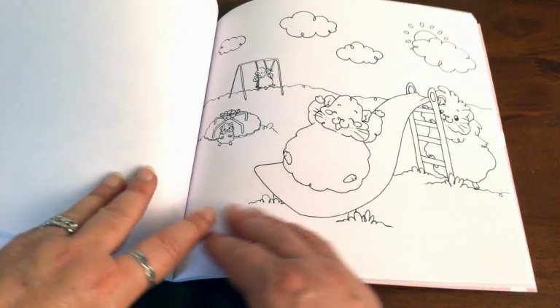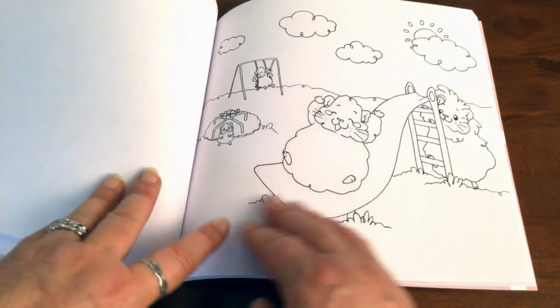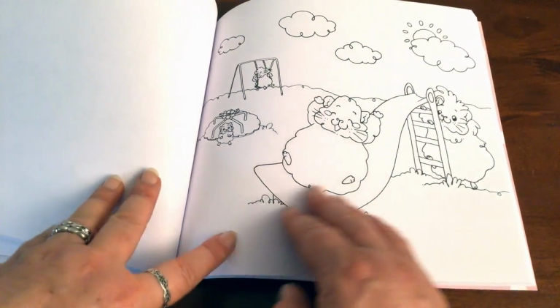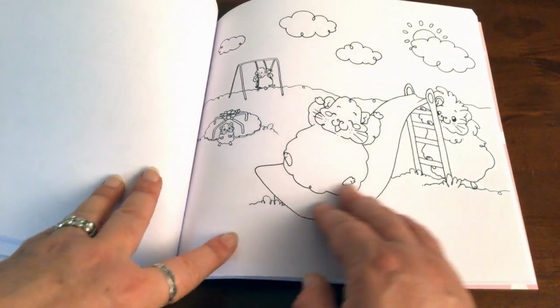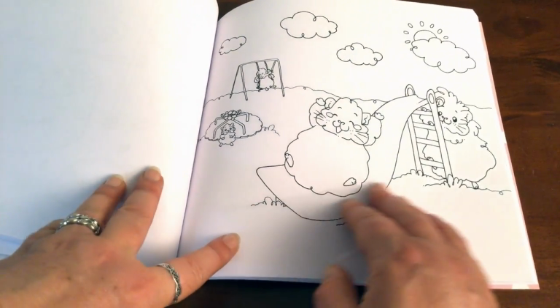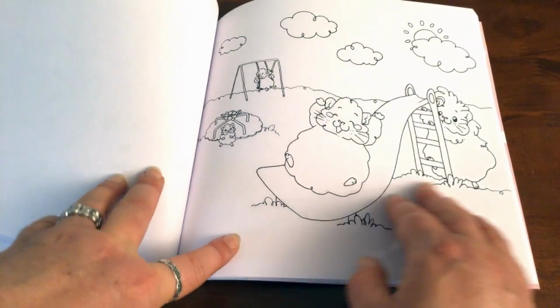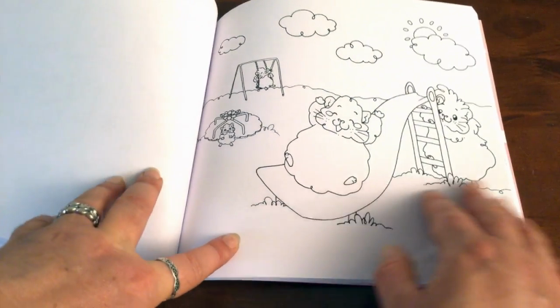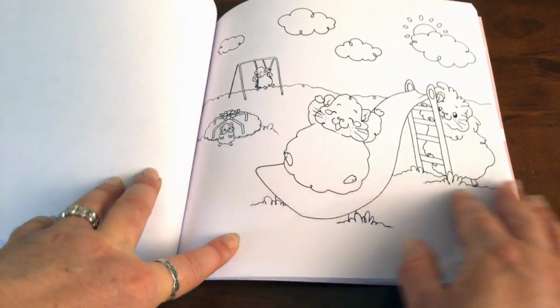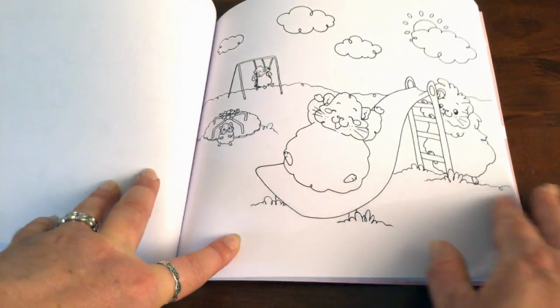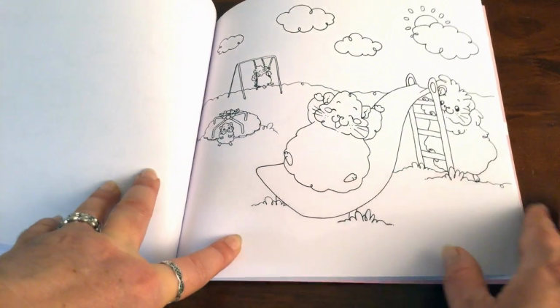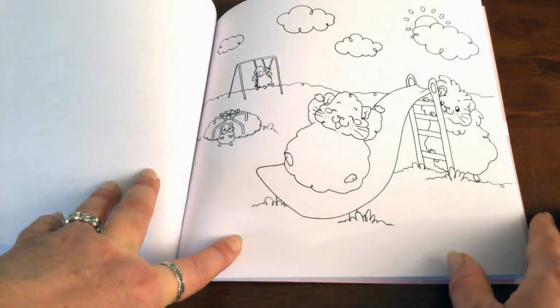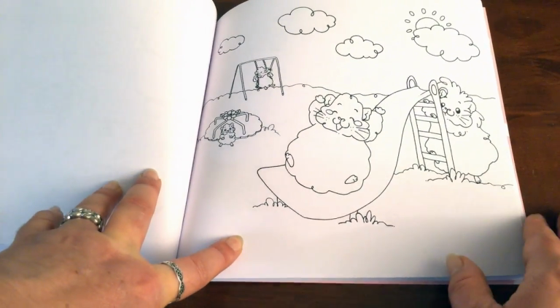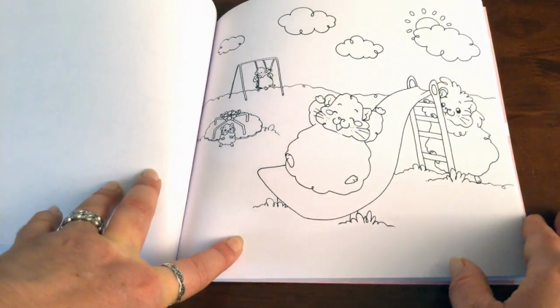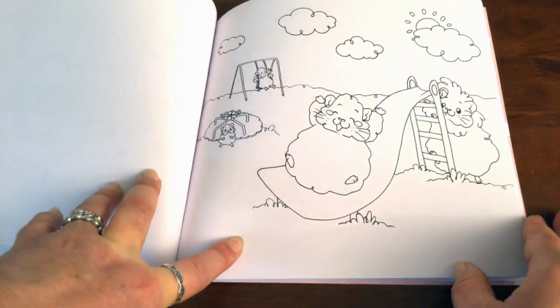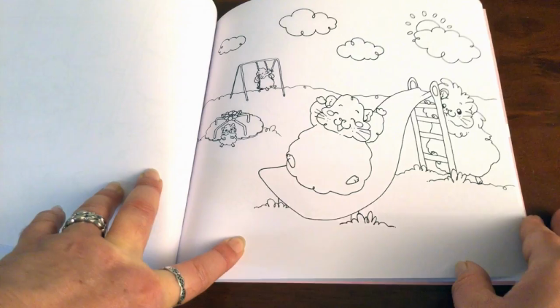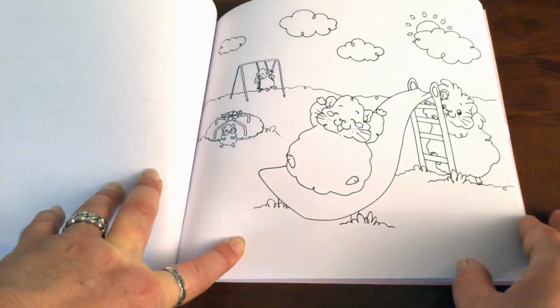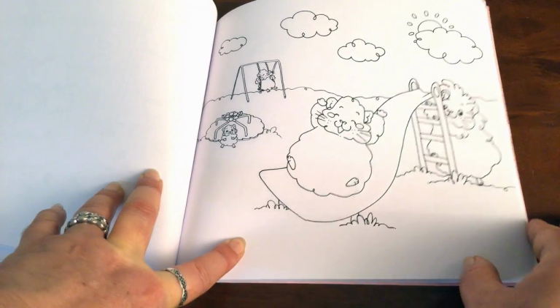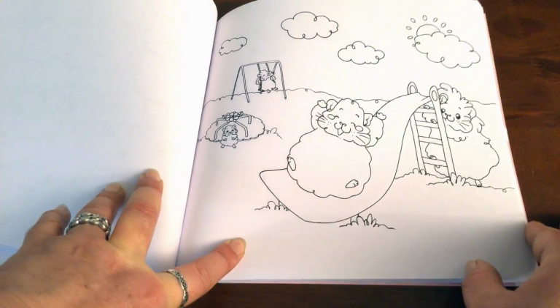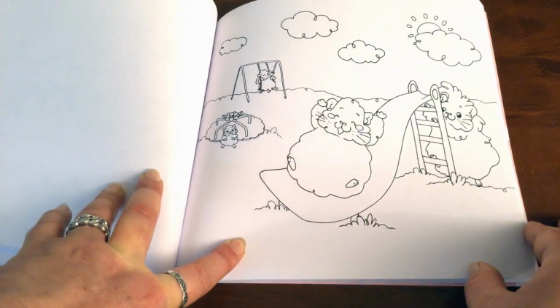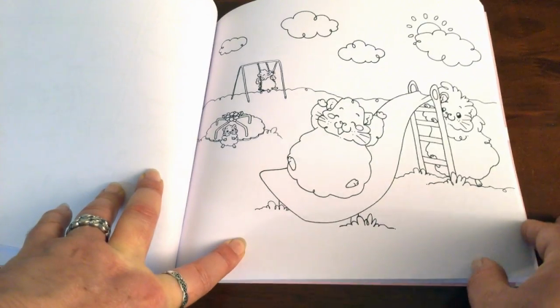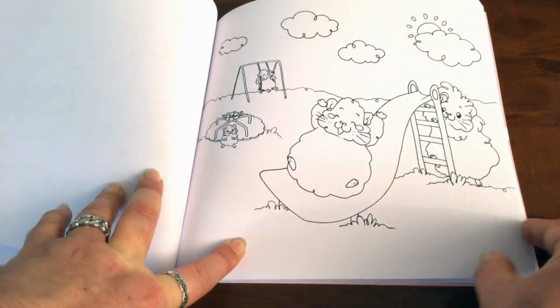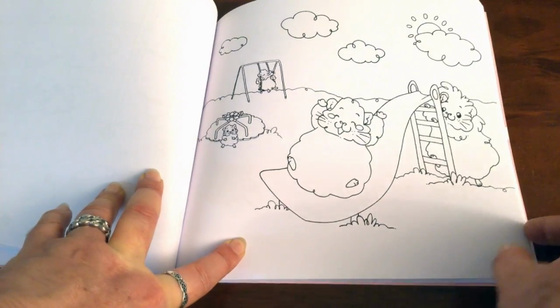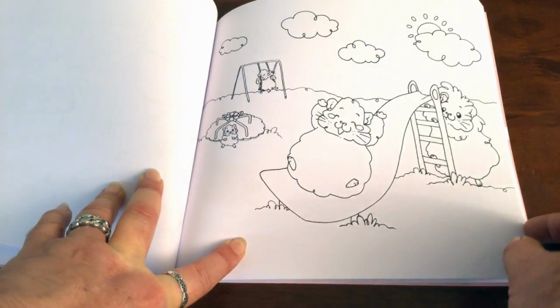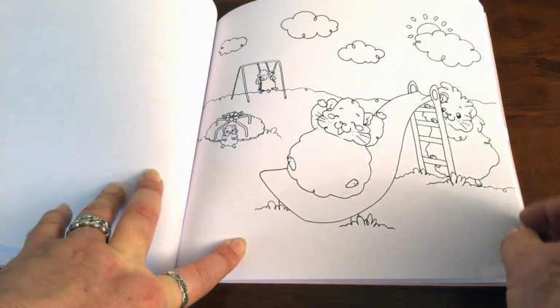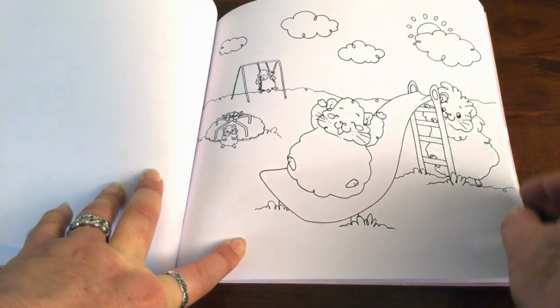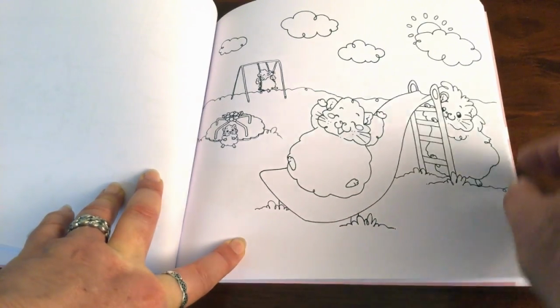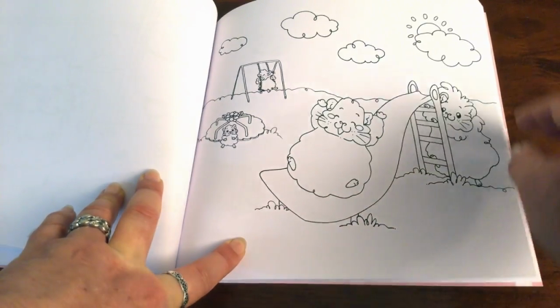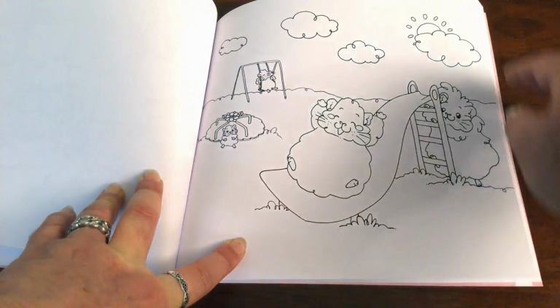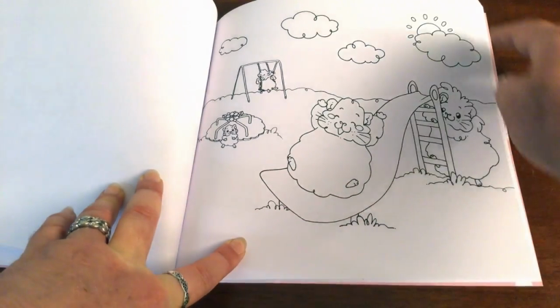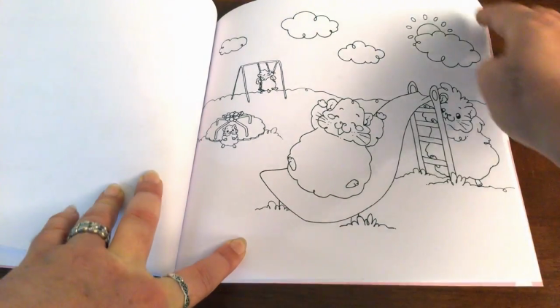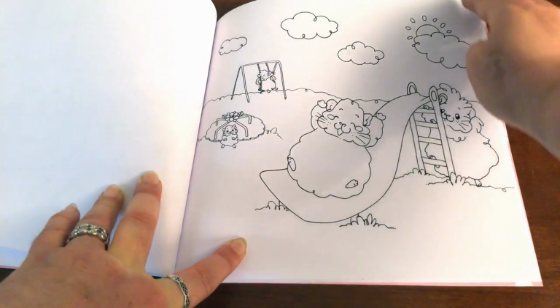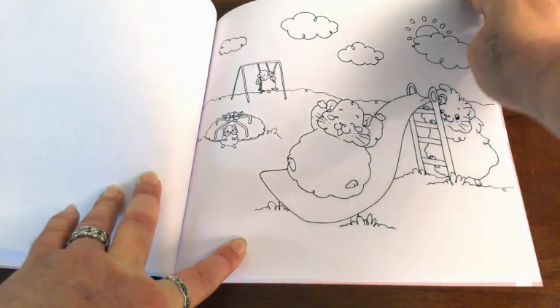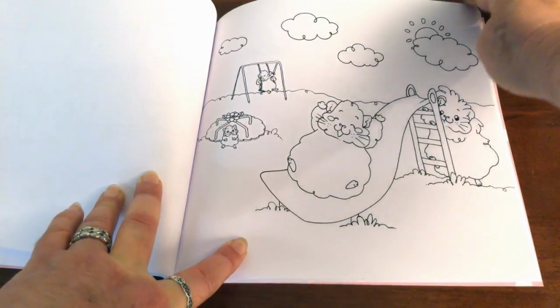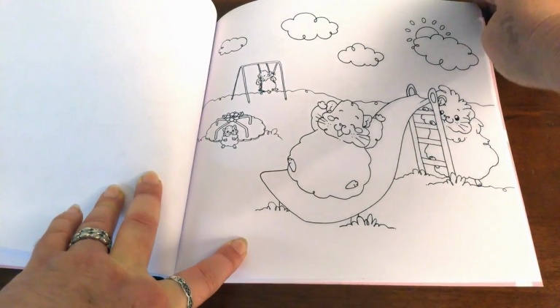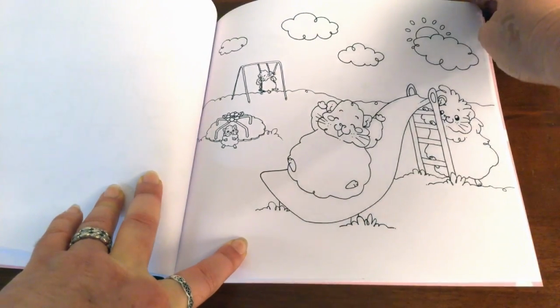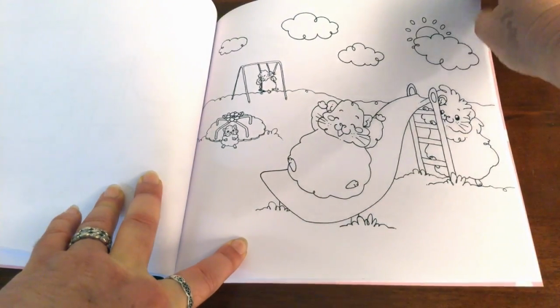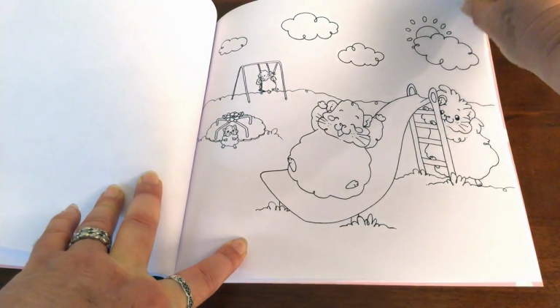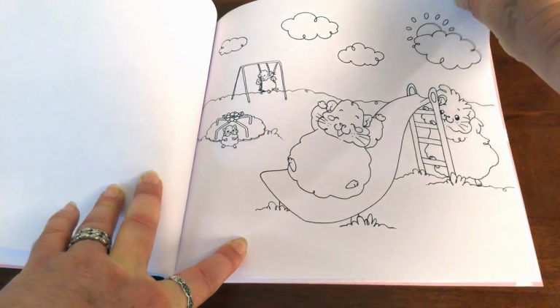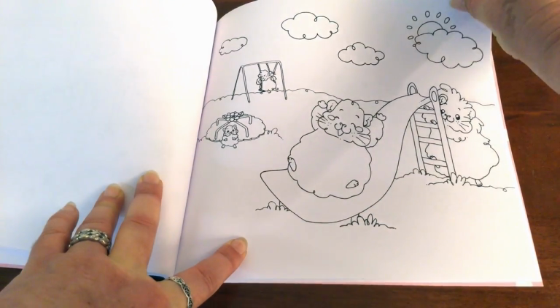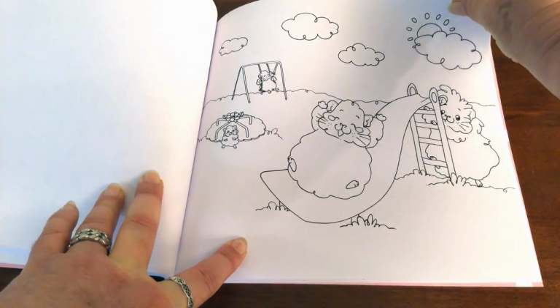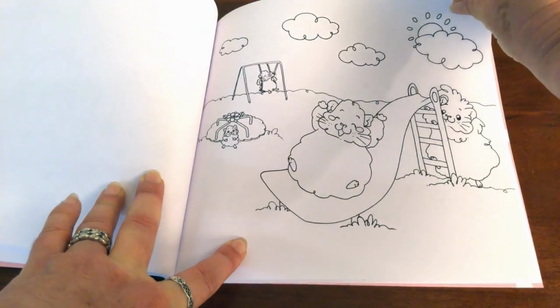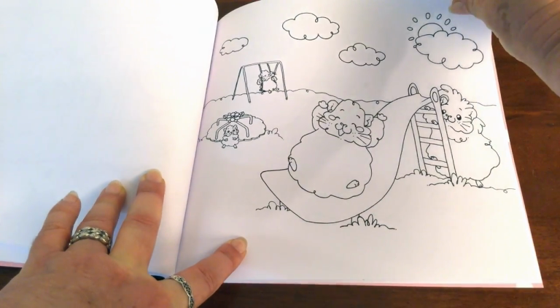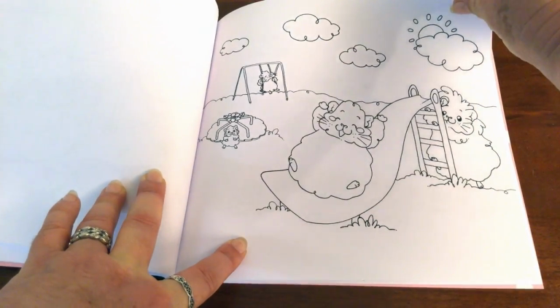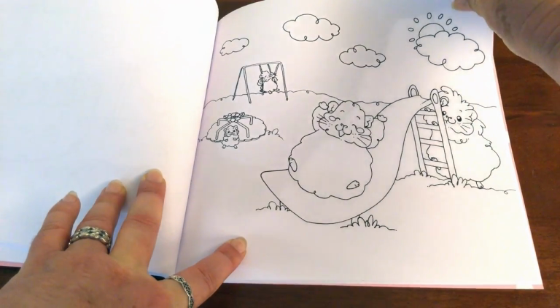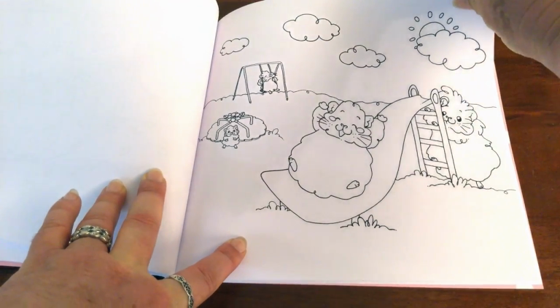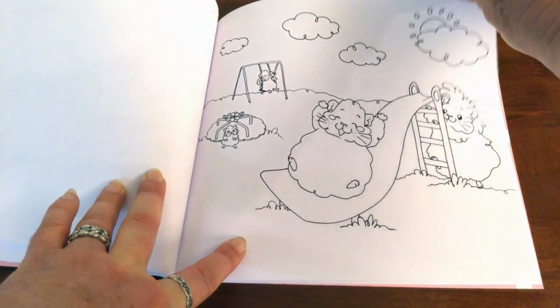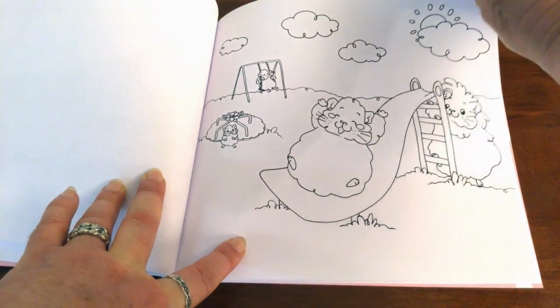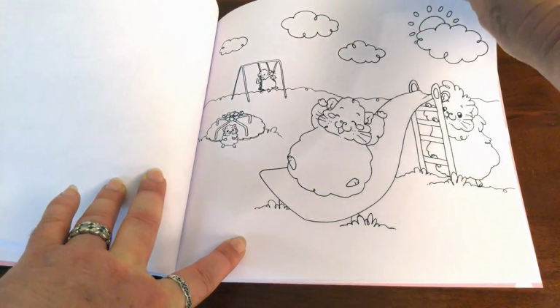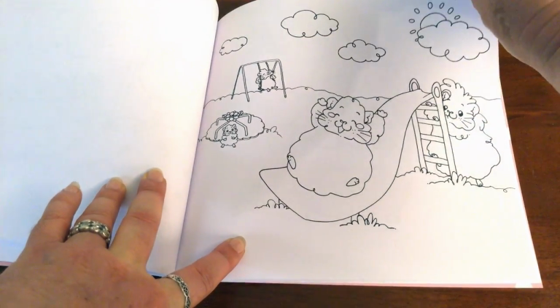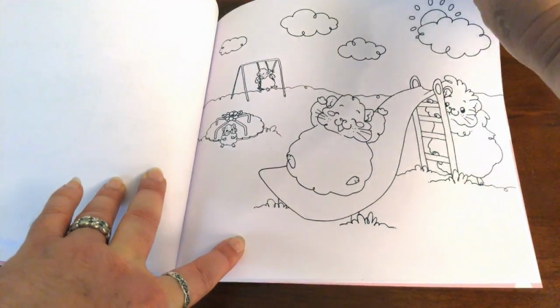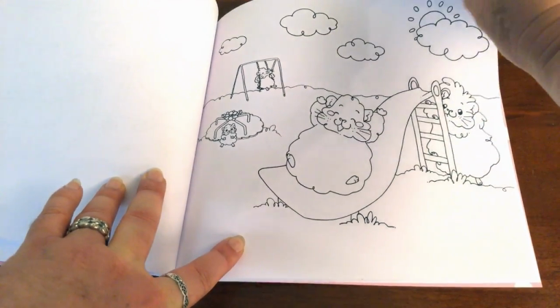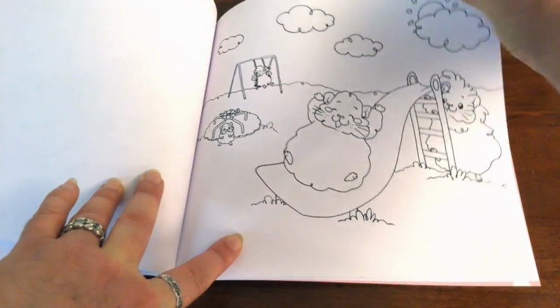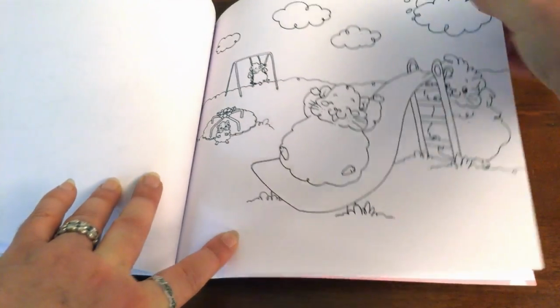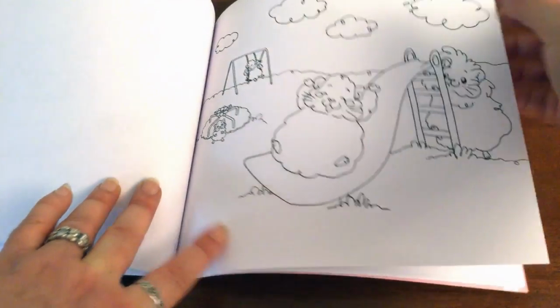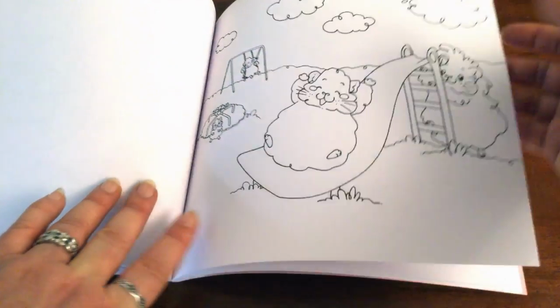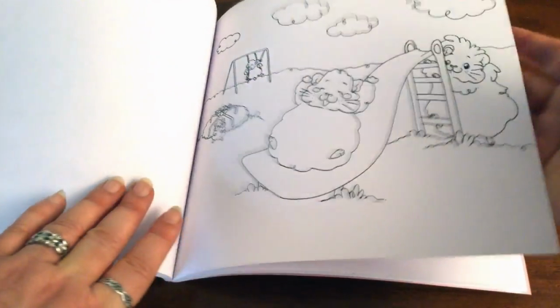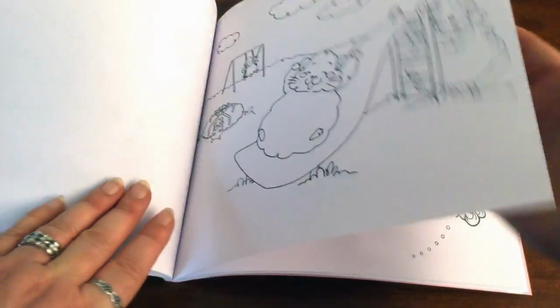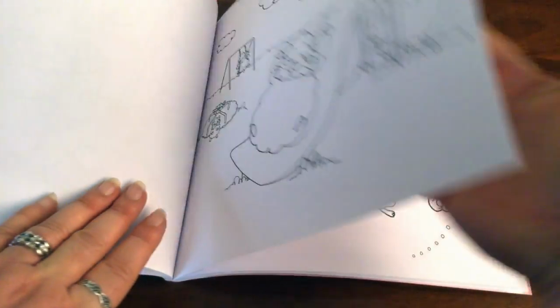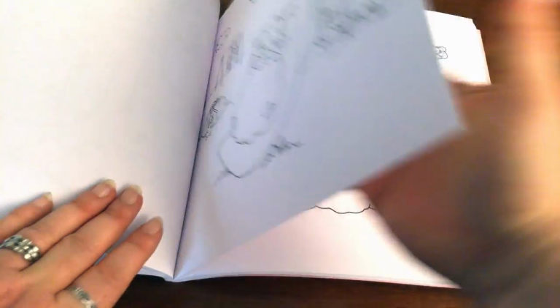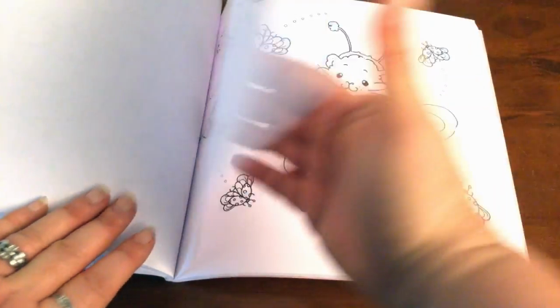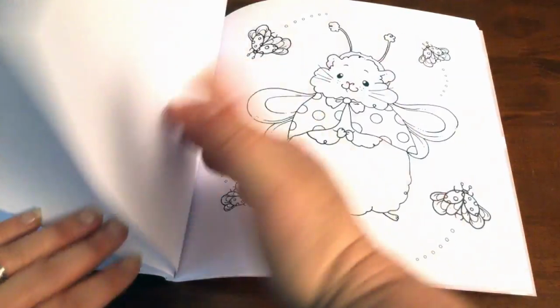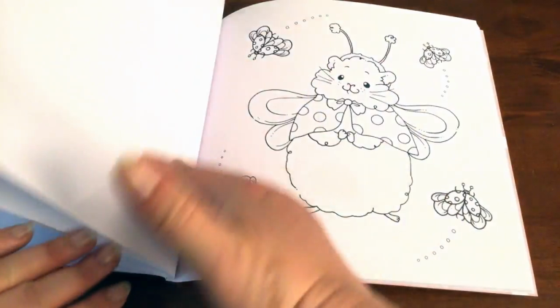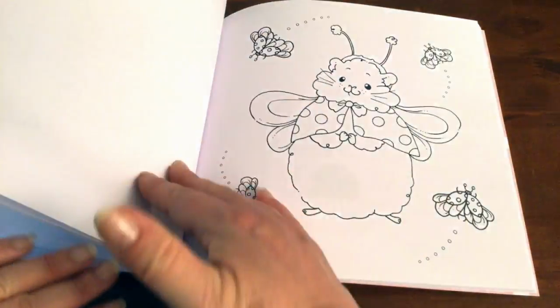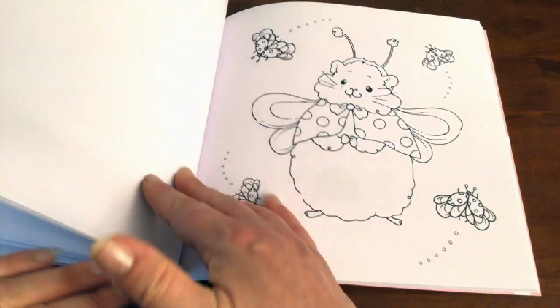Look at these ones at the park — aren't they adorable?